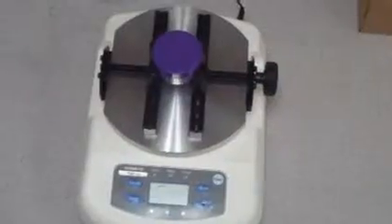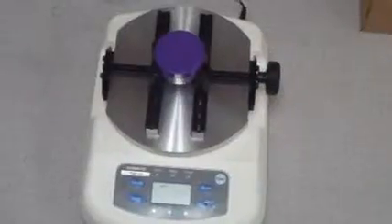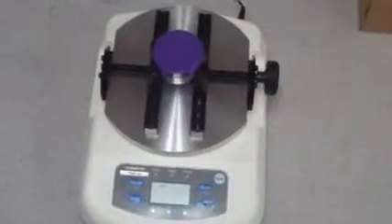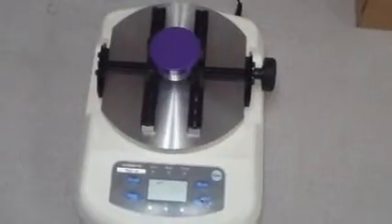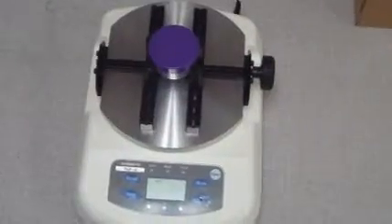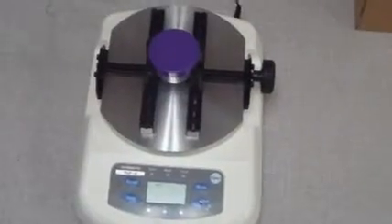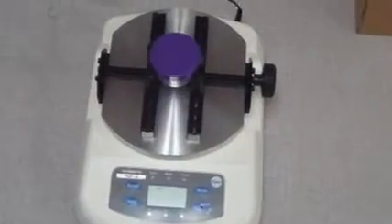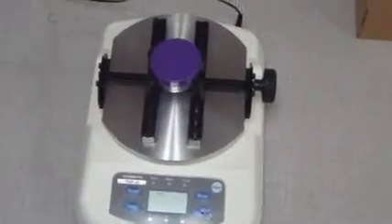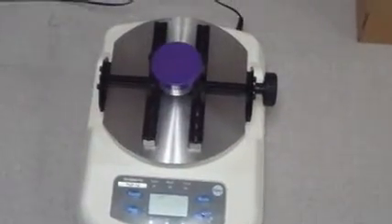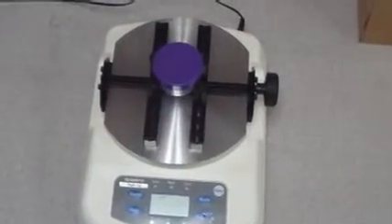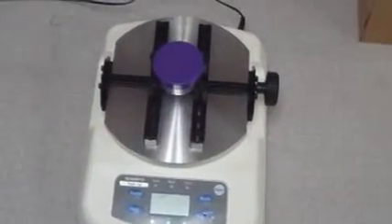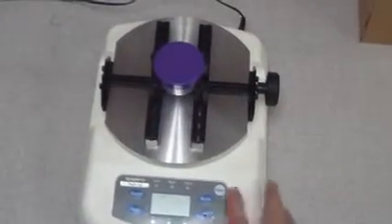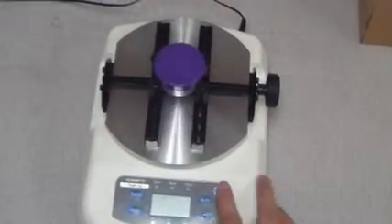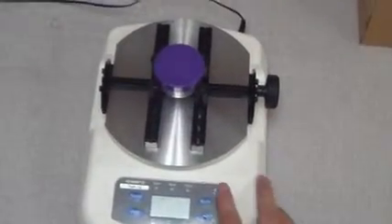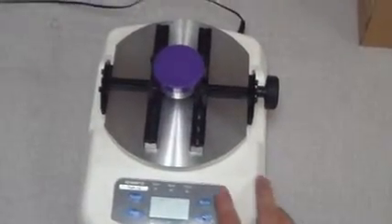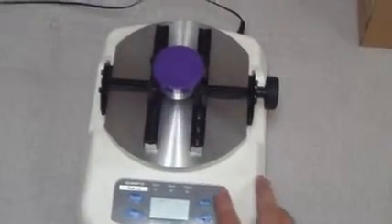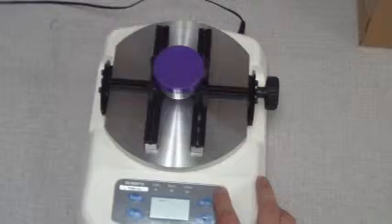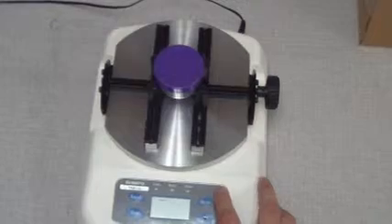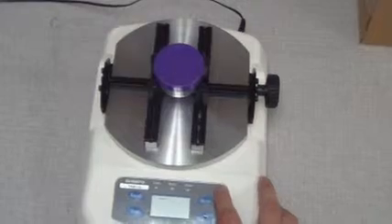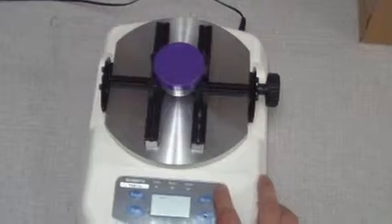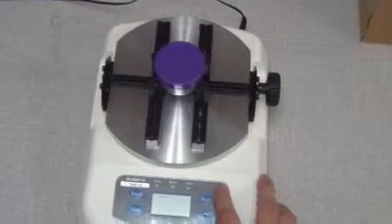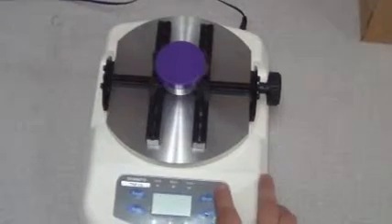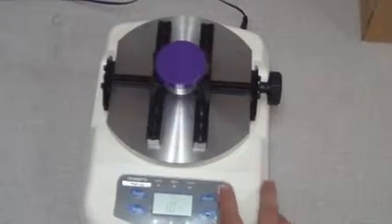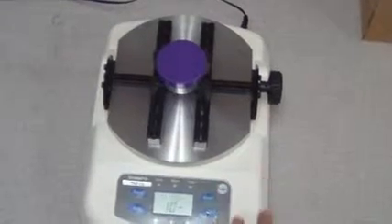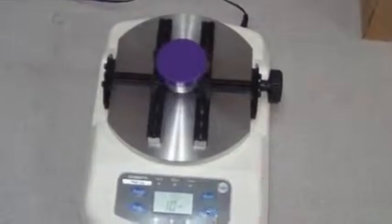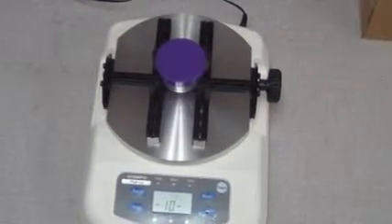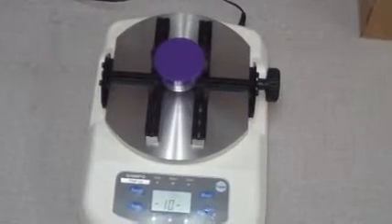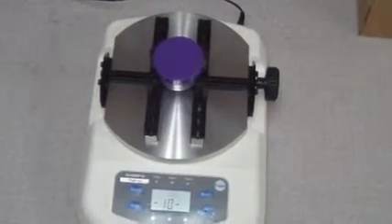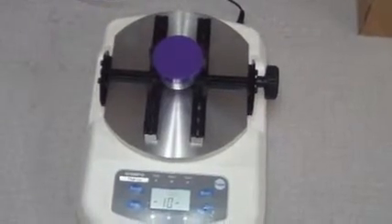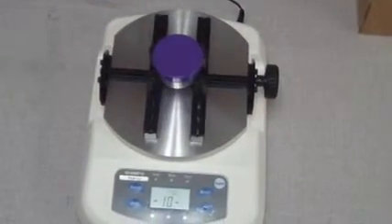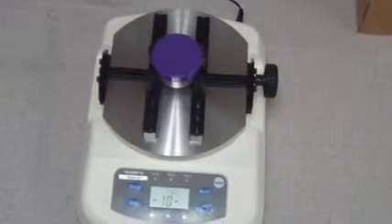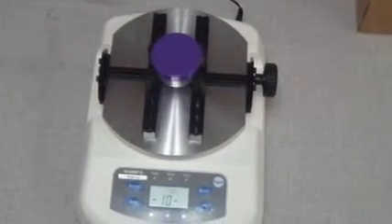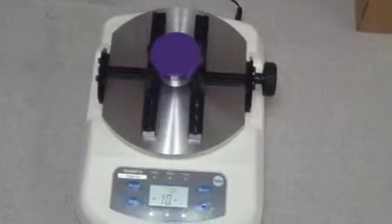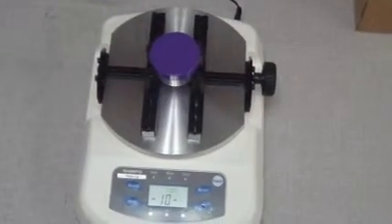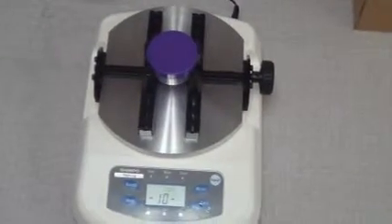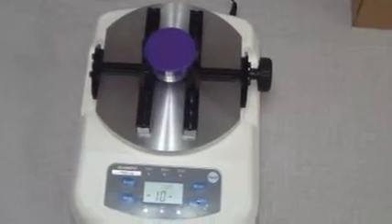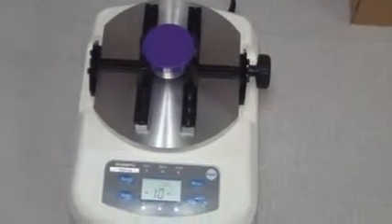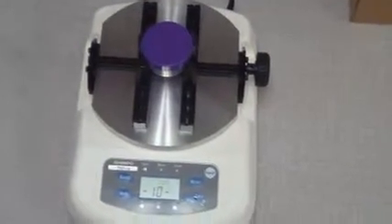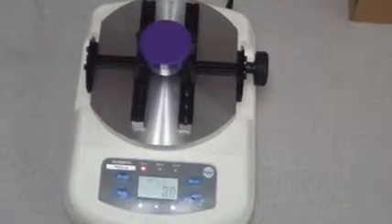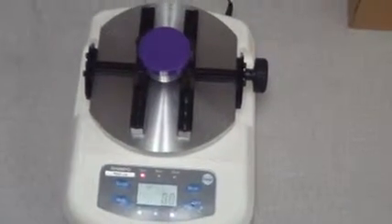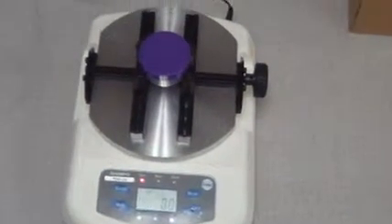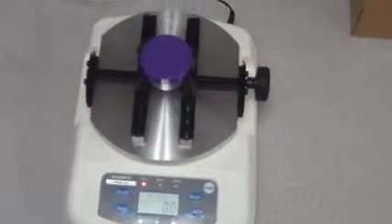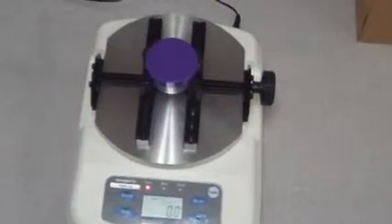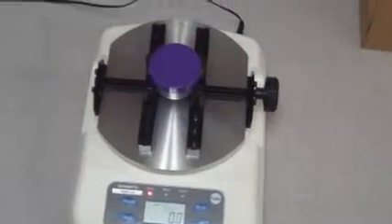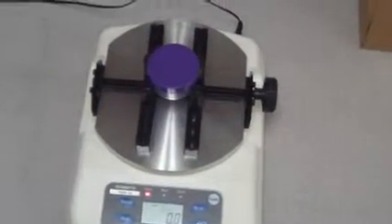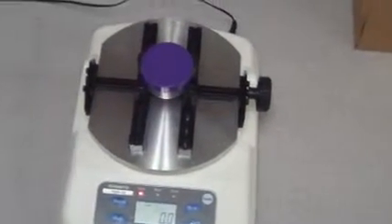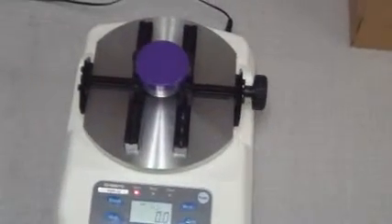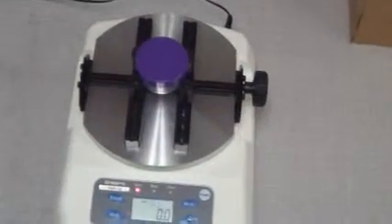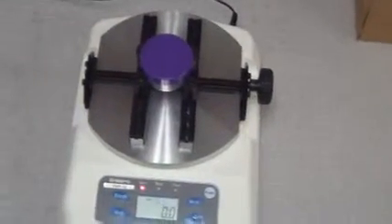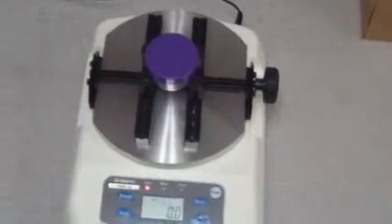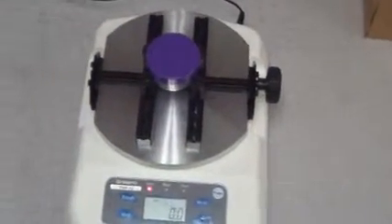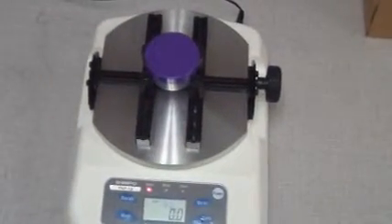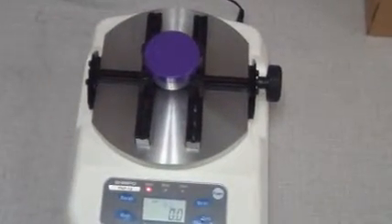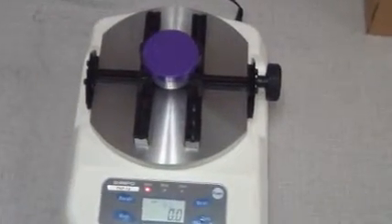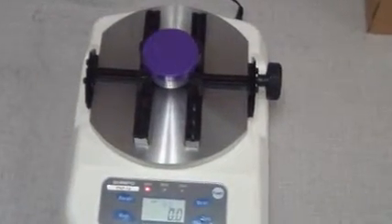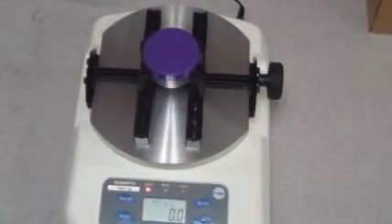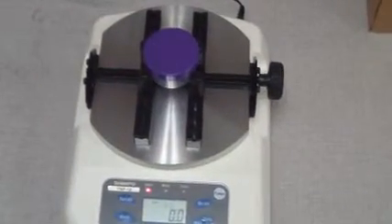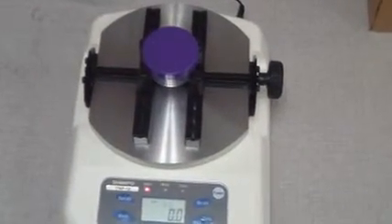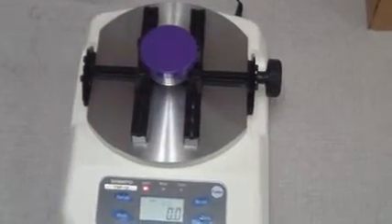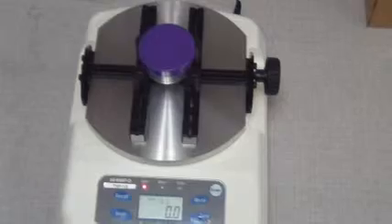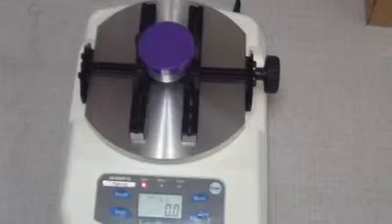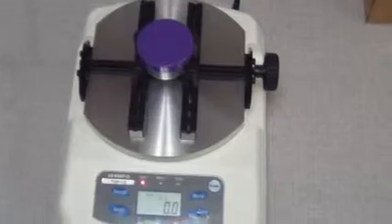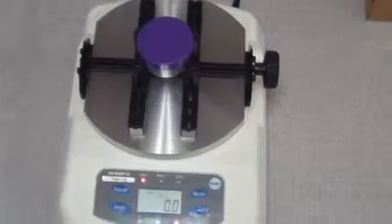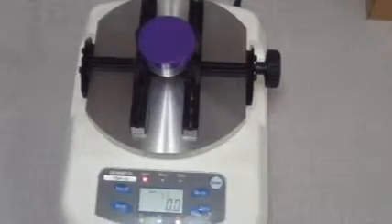Press the power button to turn on the unit. It should cycle through its startup phase and display zero with the unit of measure it is programmed in.